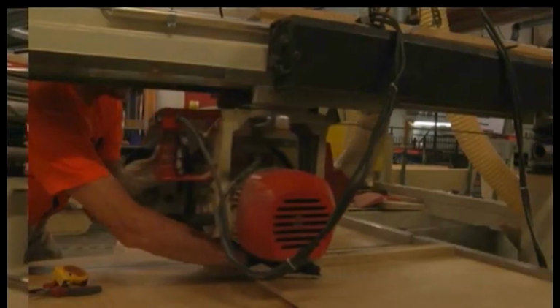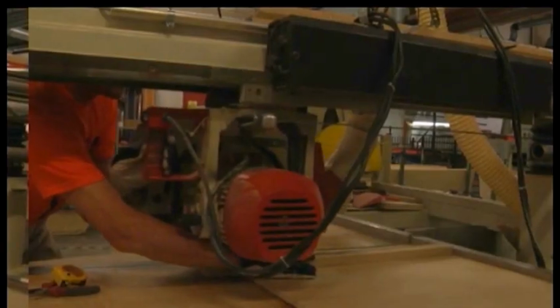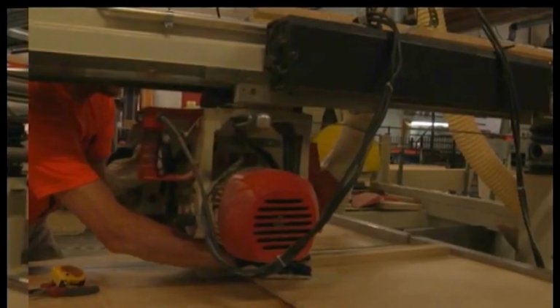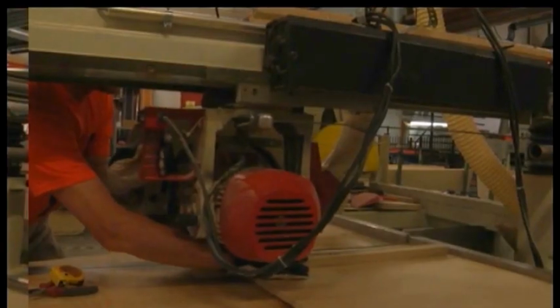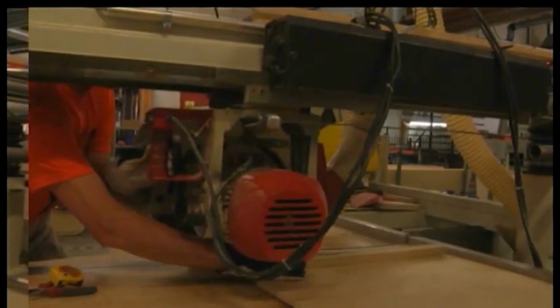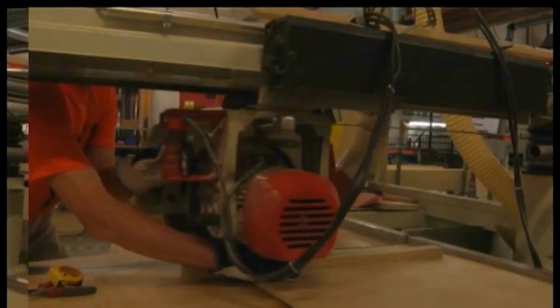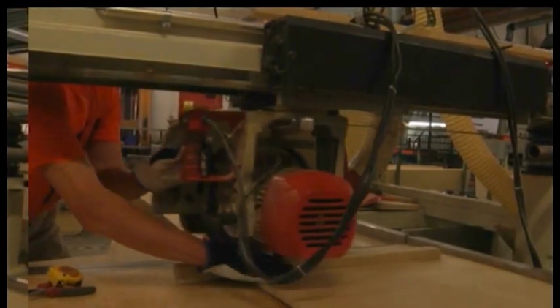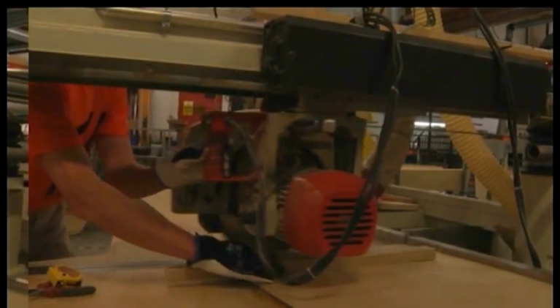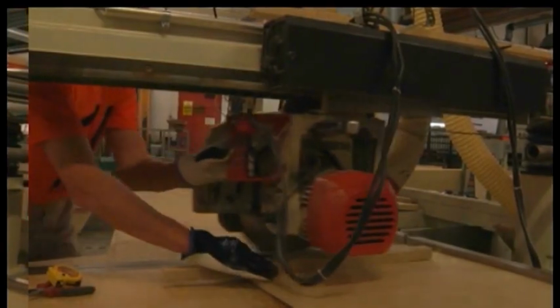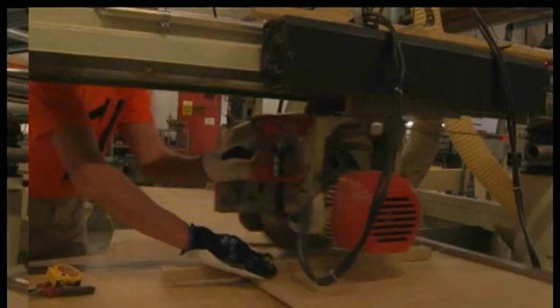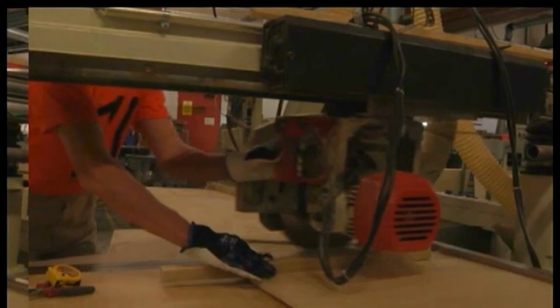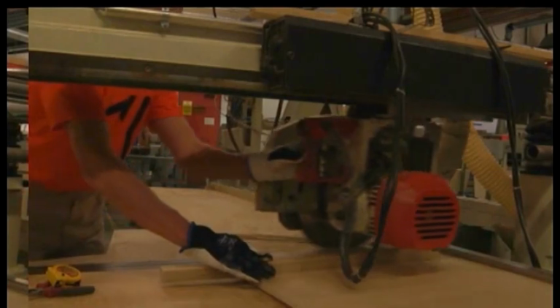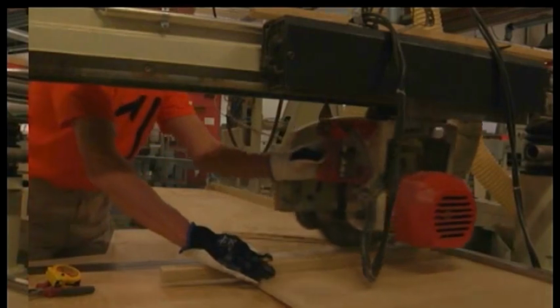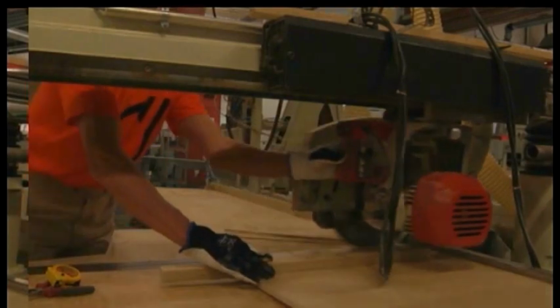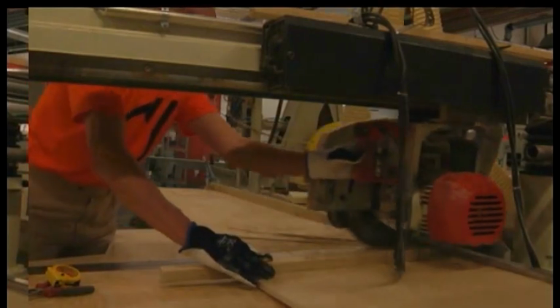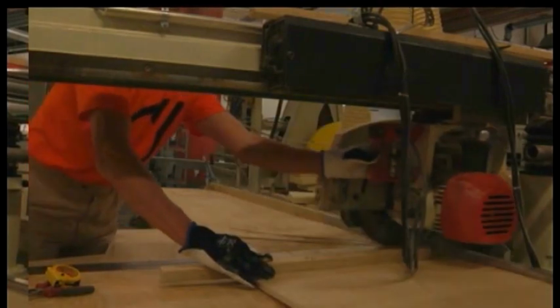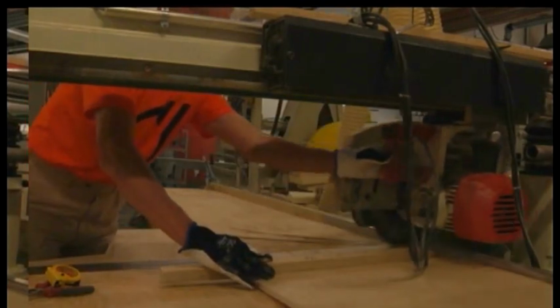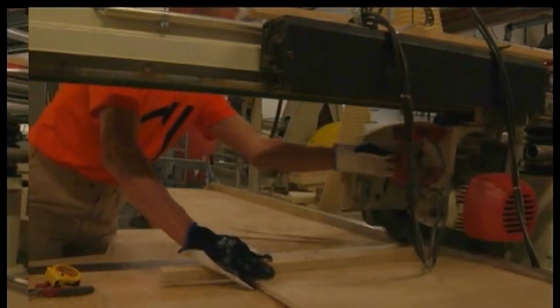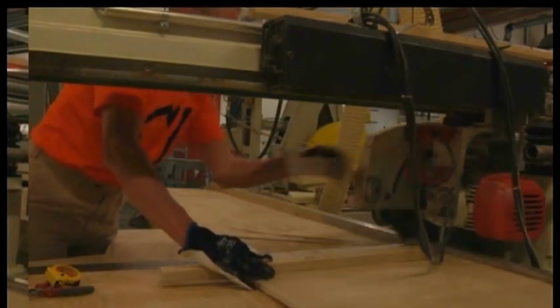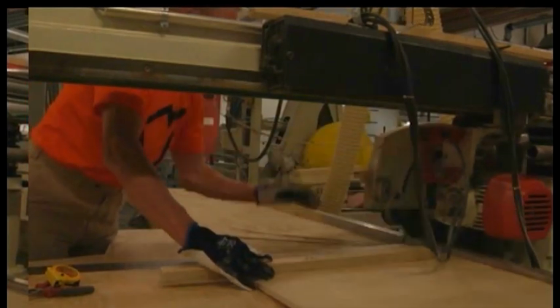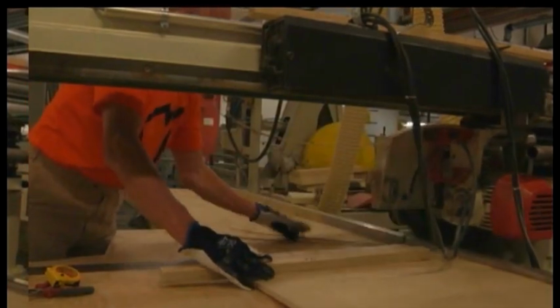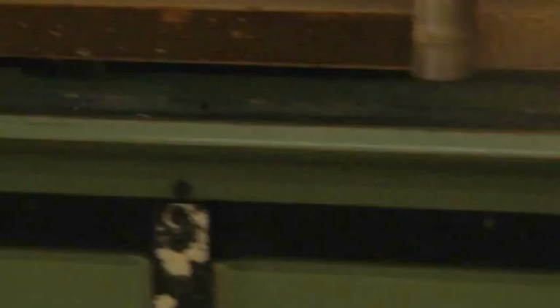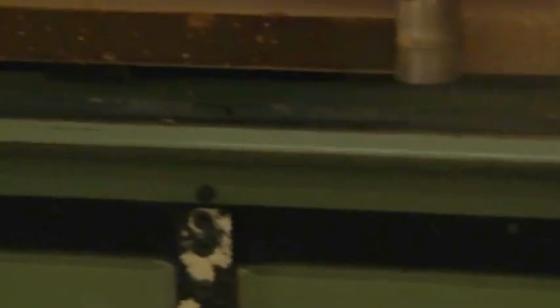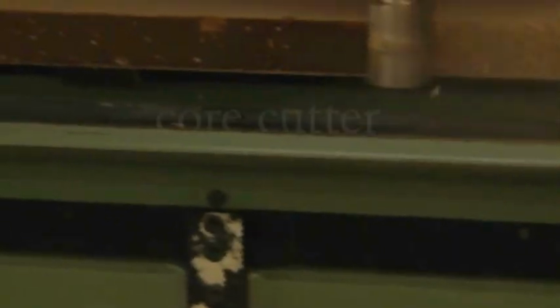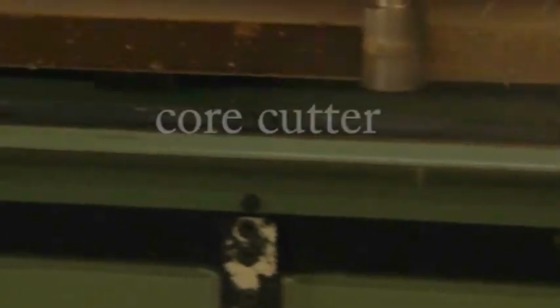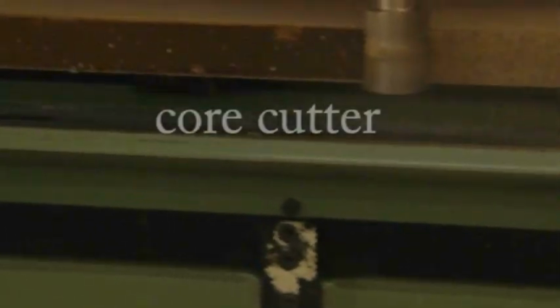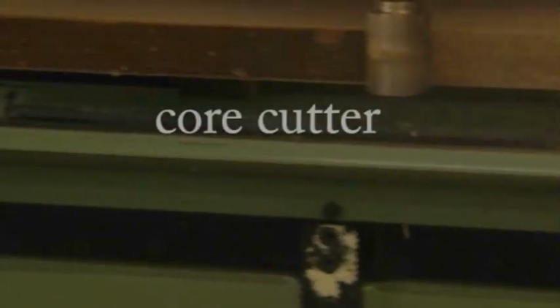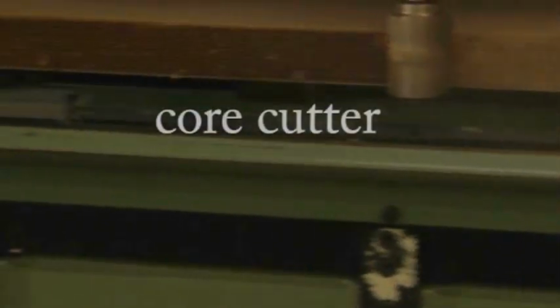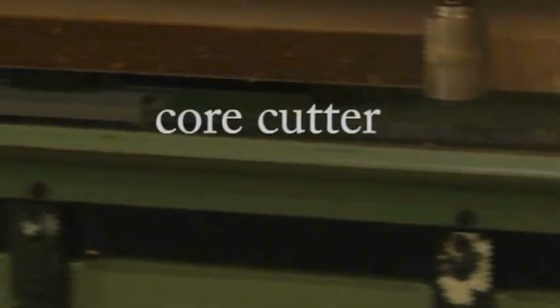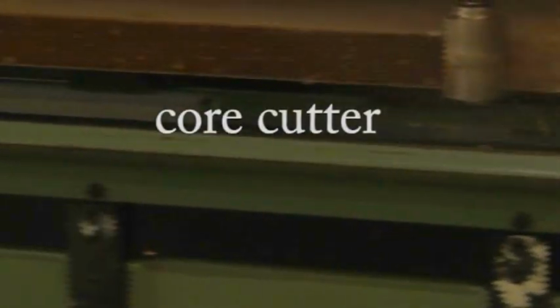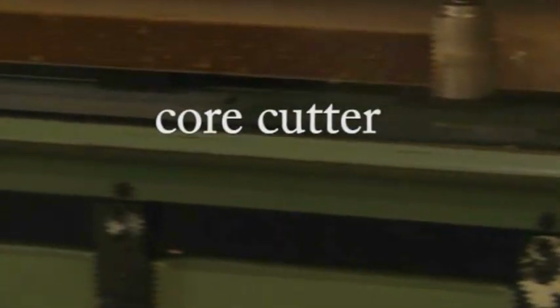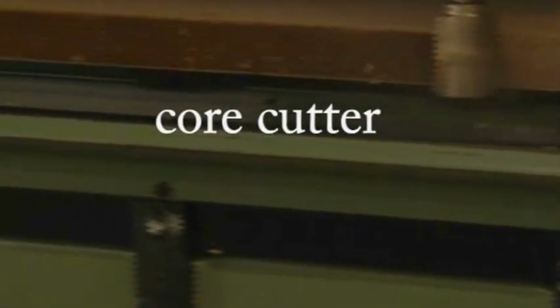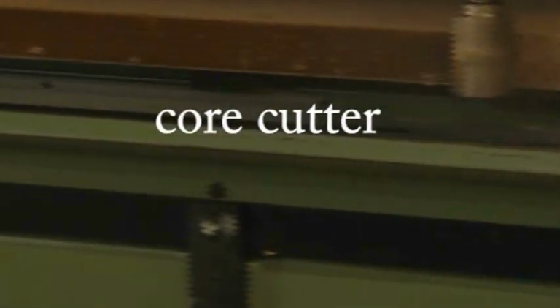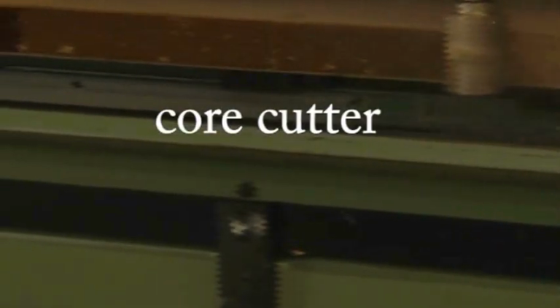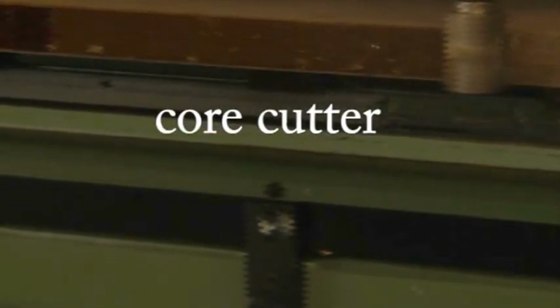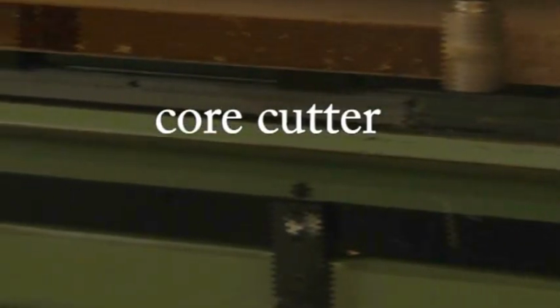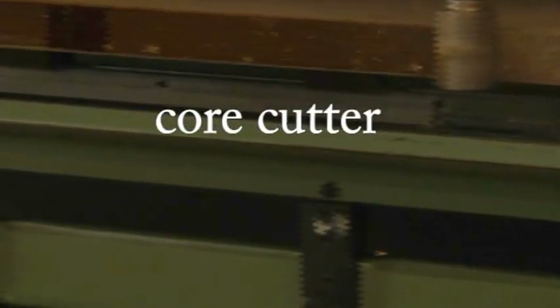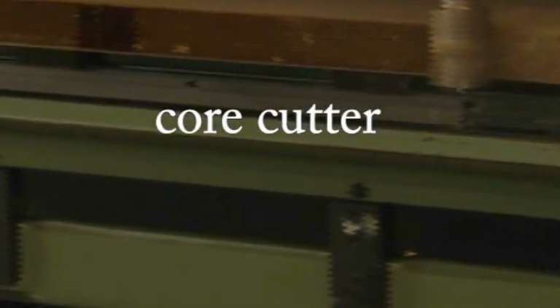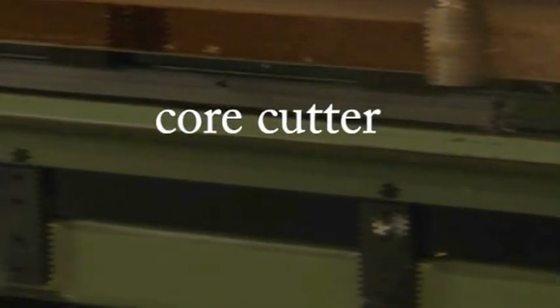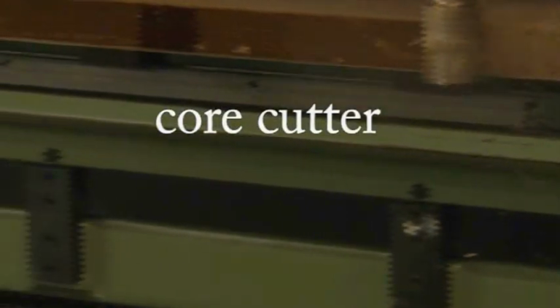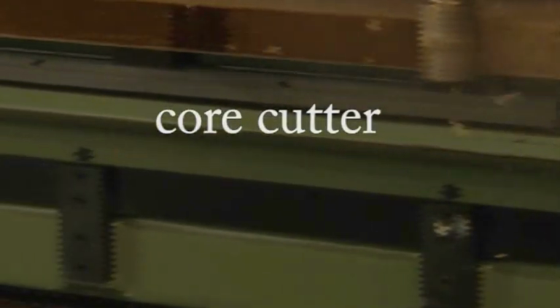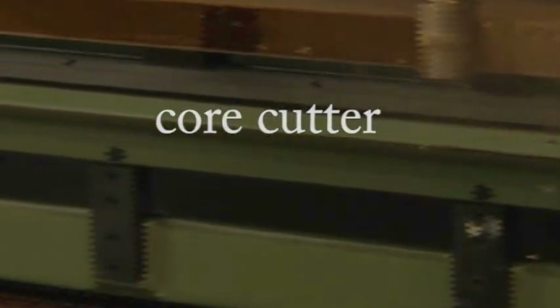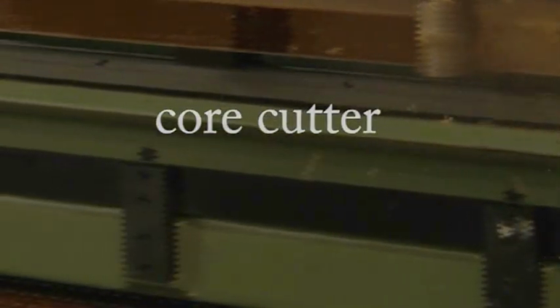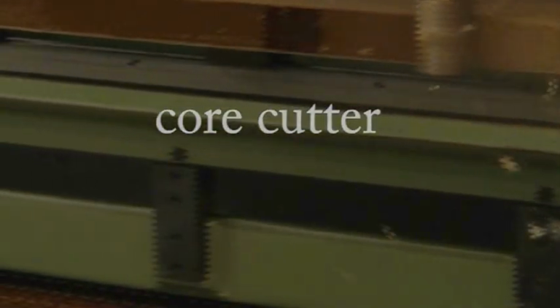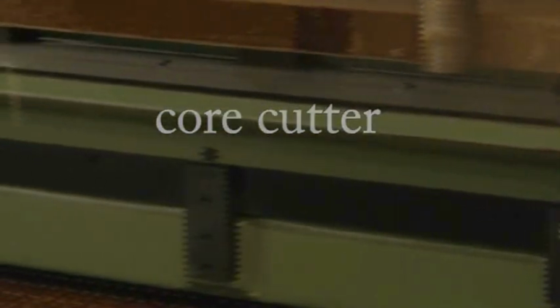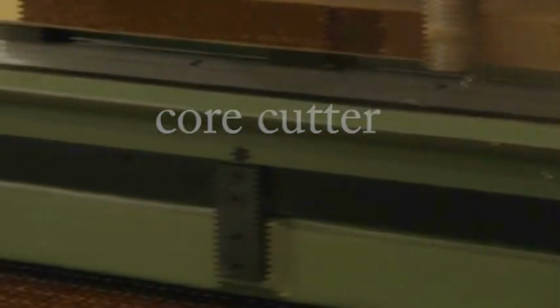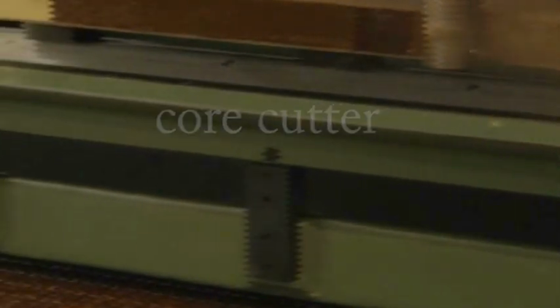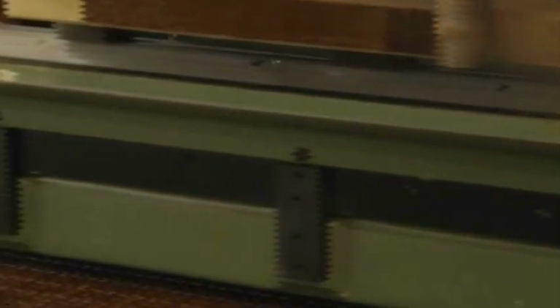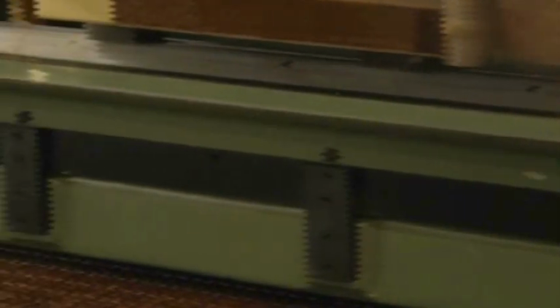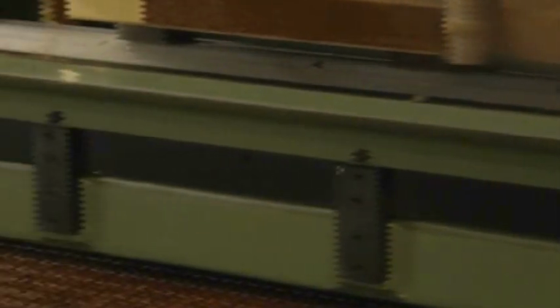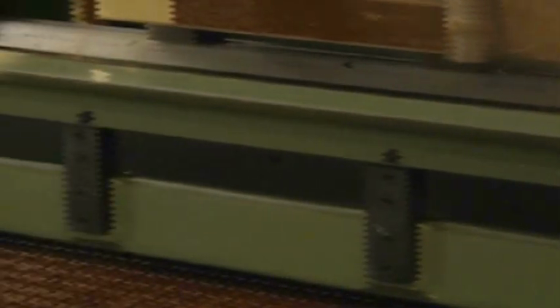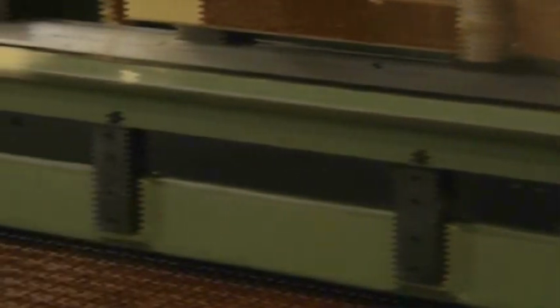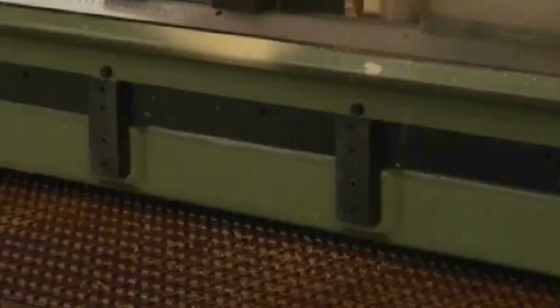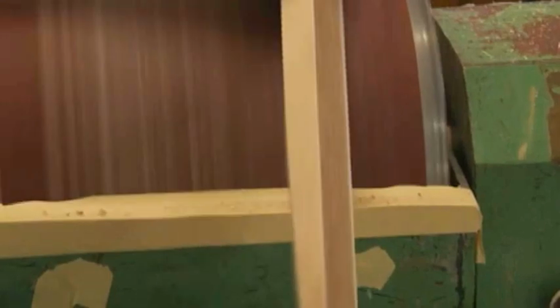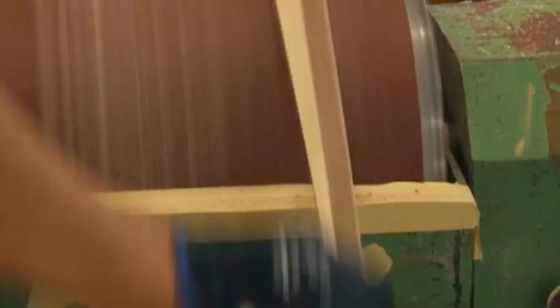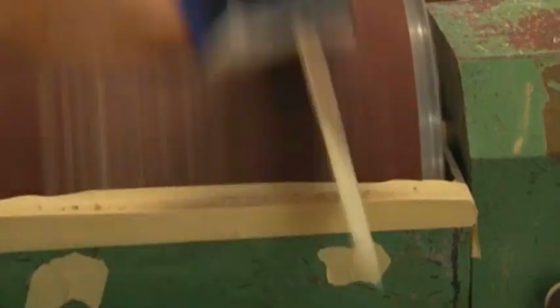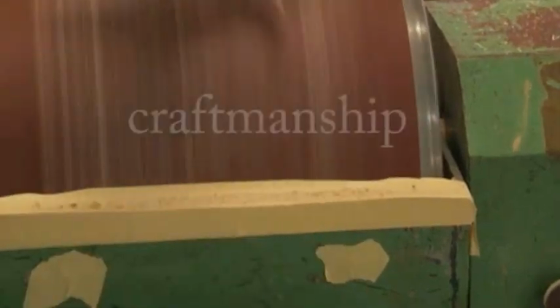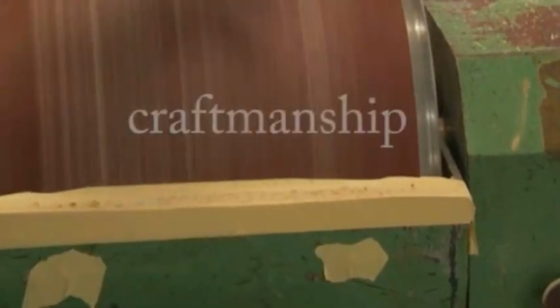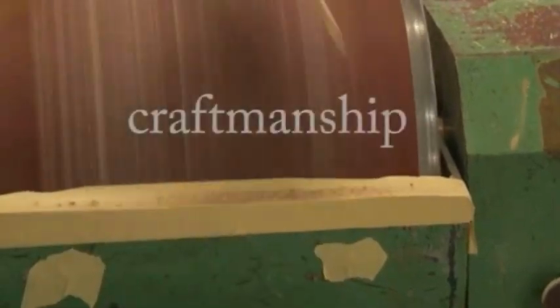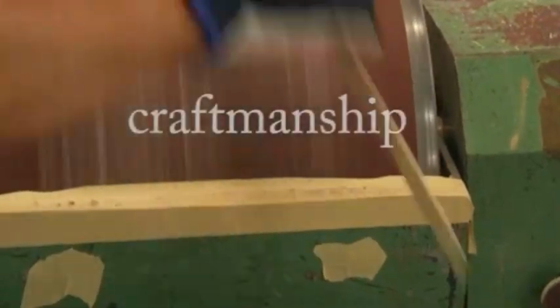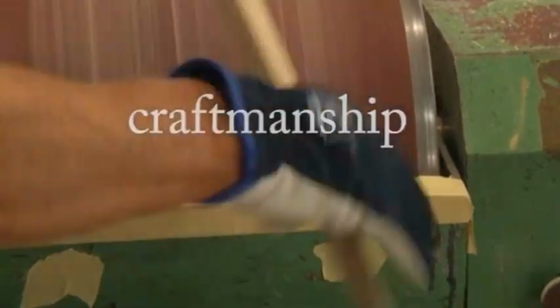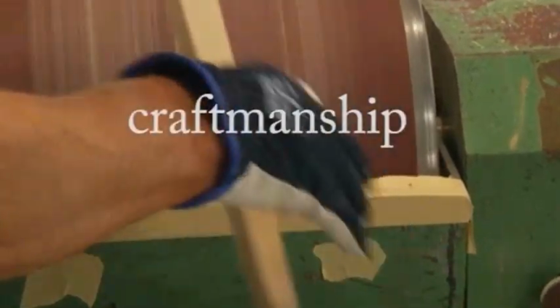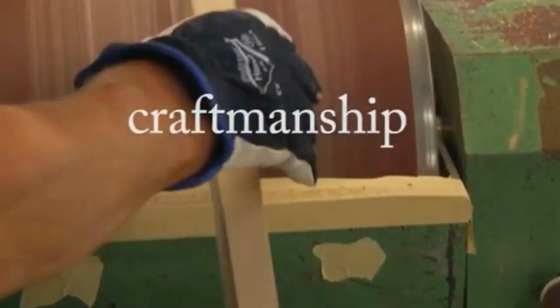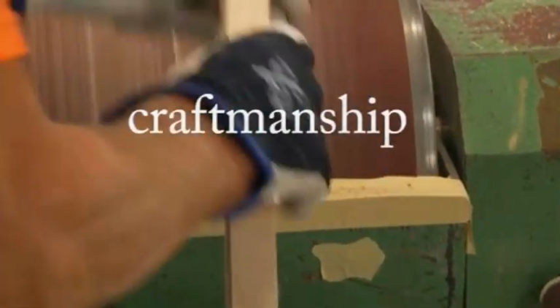The ski core is ground into the correct shape with an automatic CNC cutter and finalized by sand grinding, which is done manually.